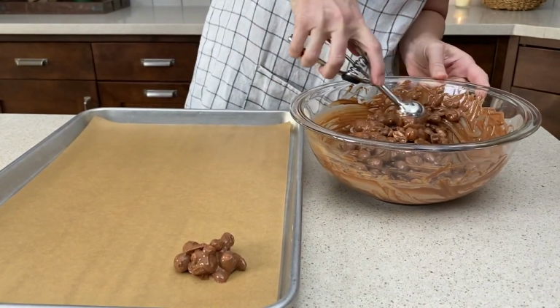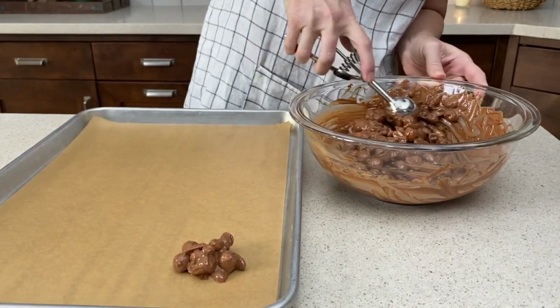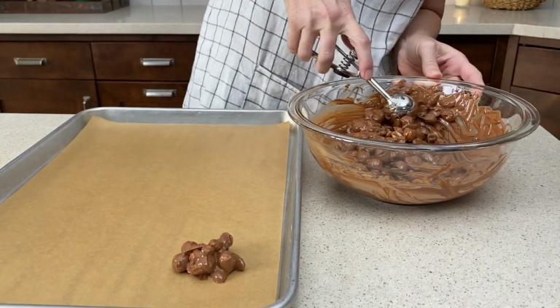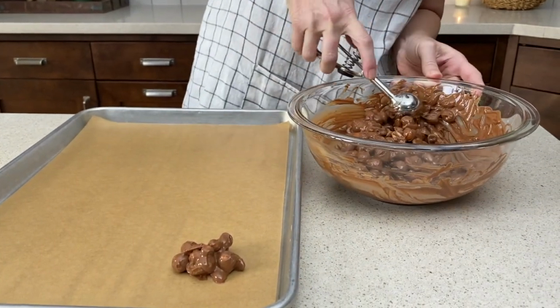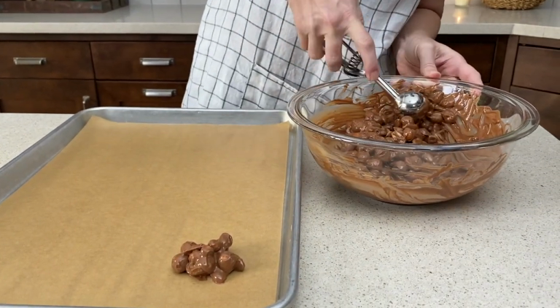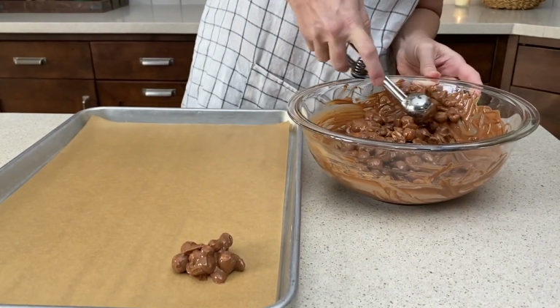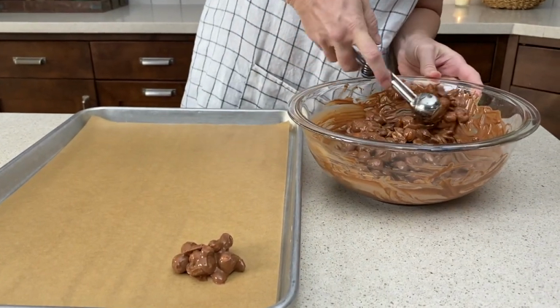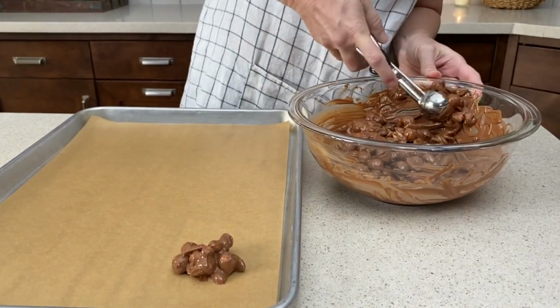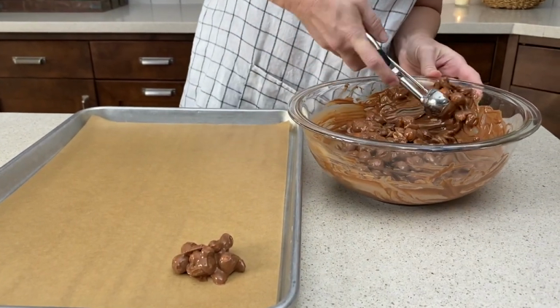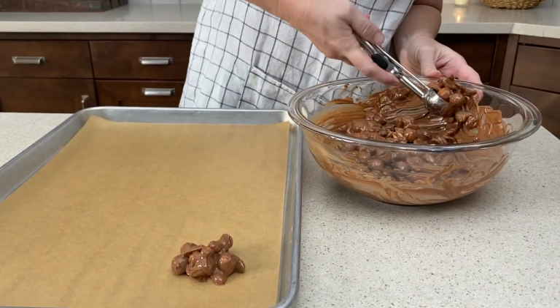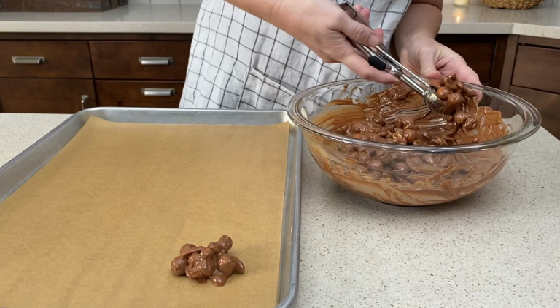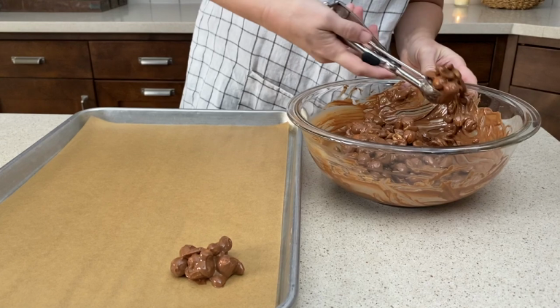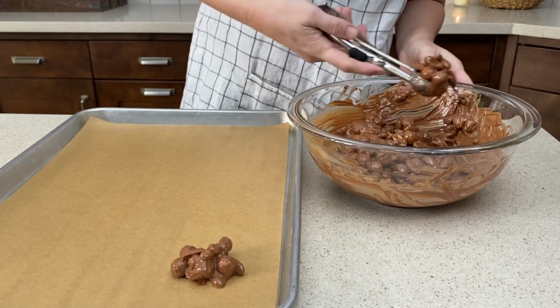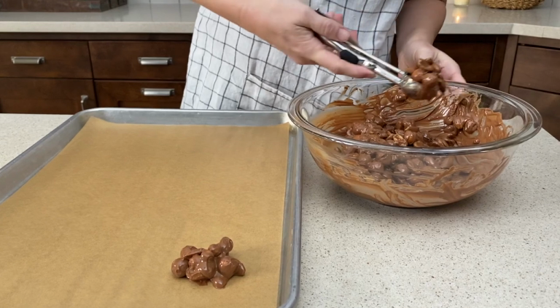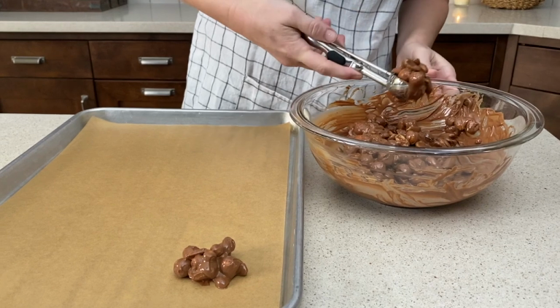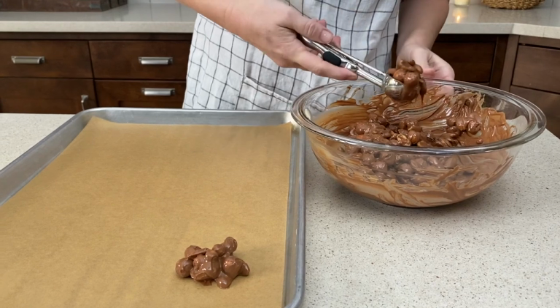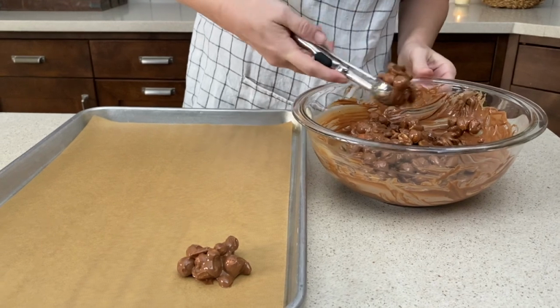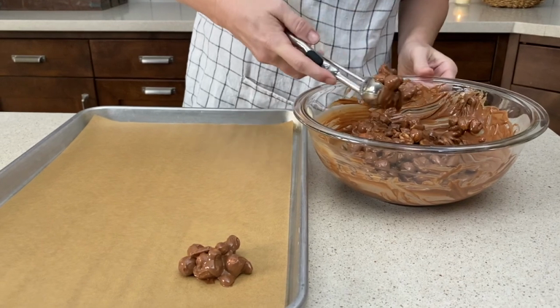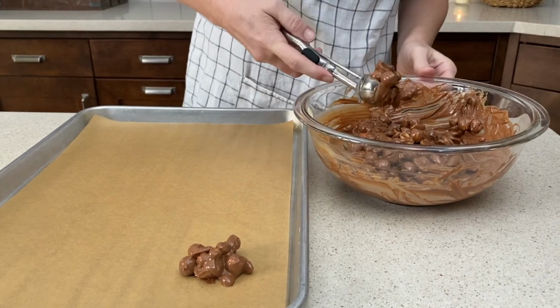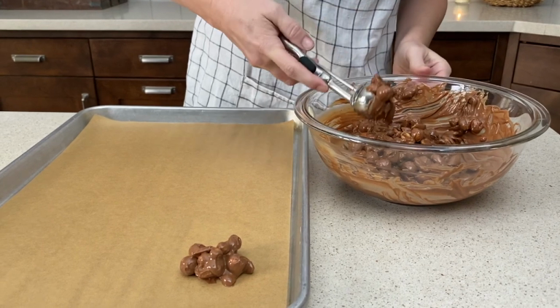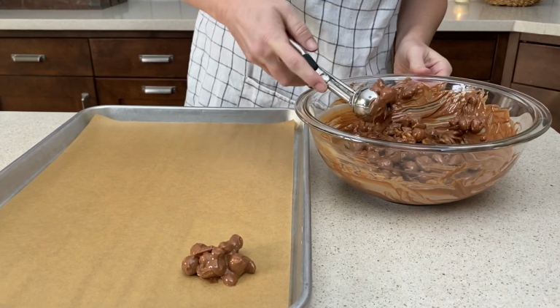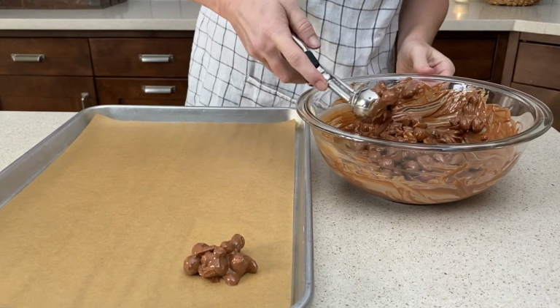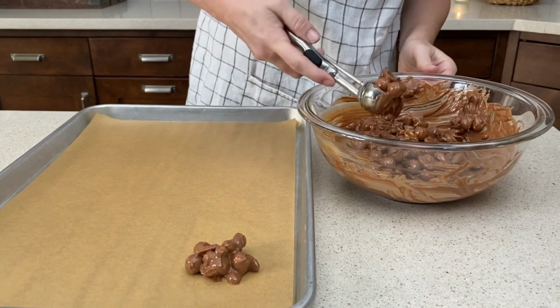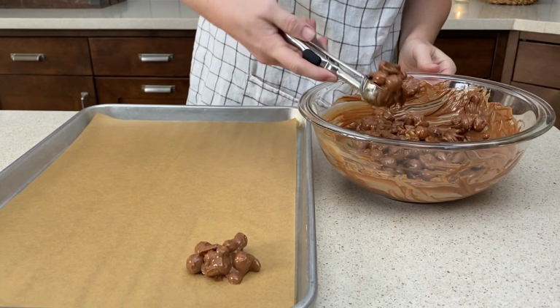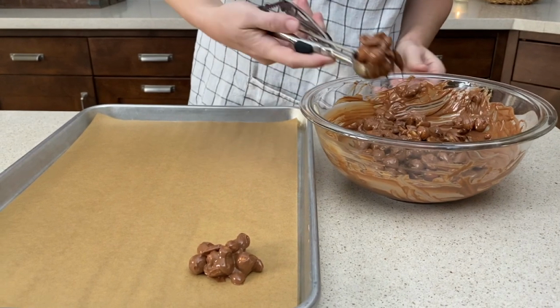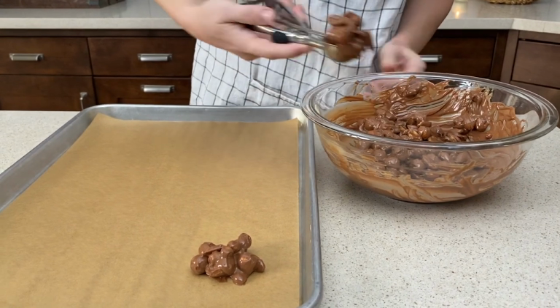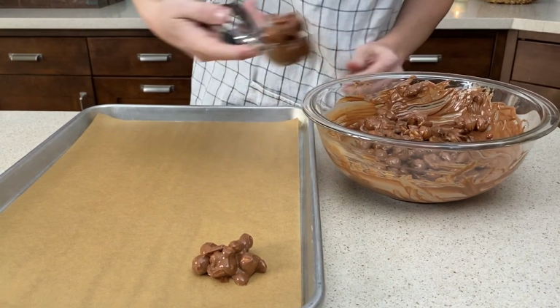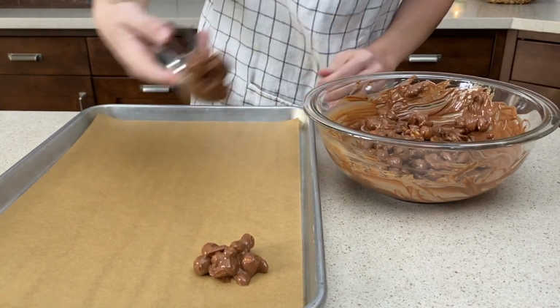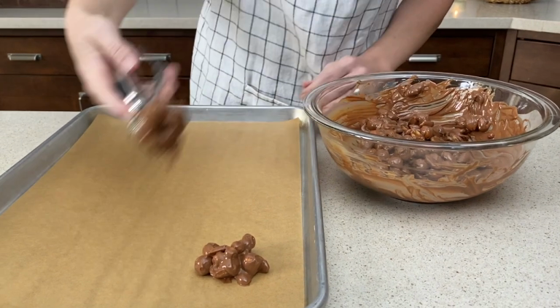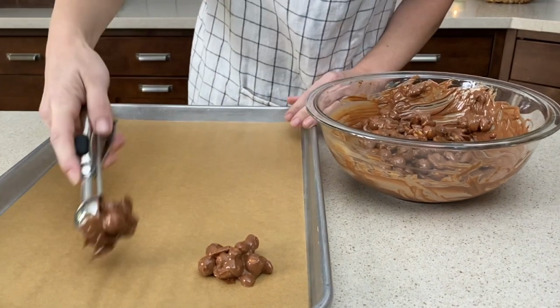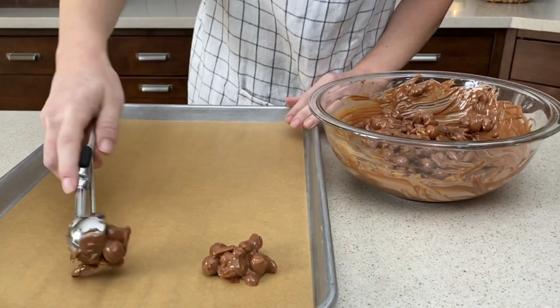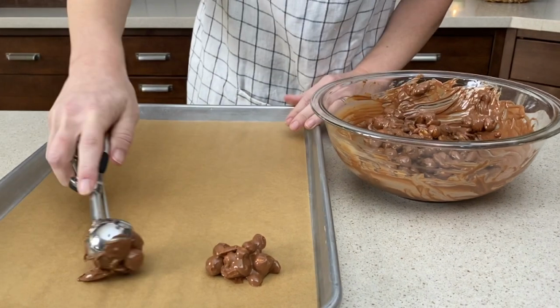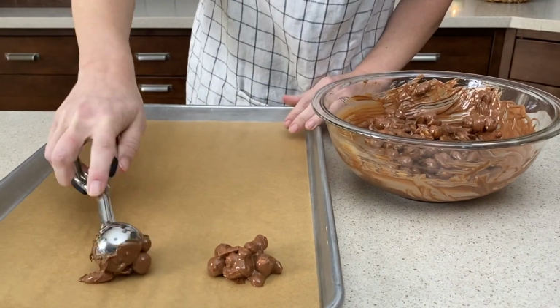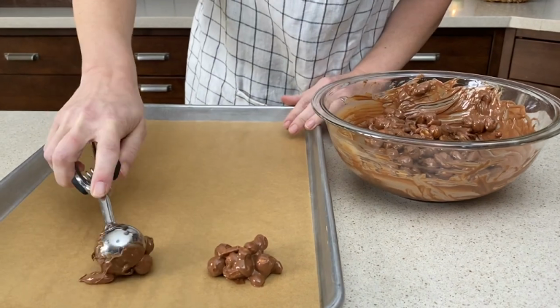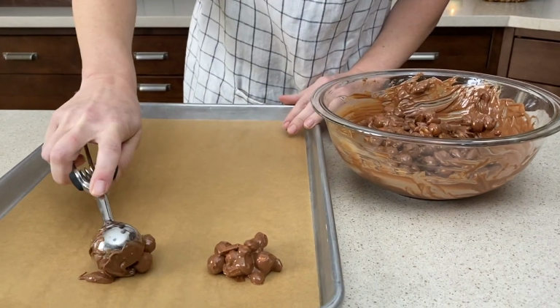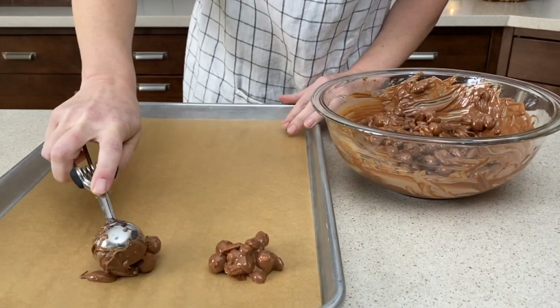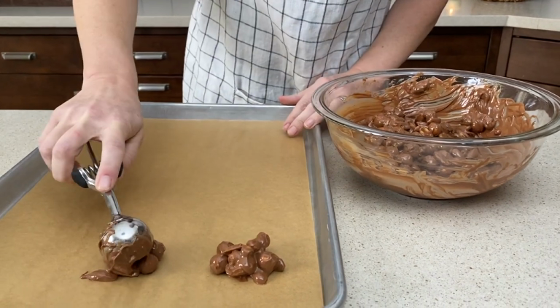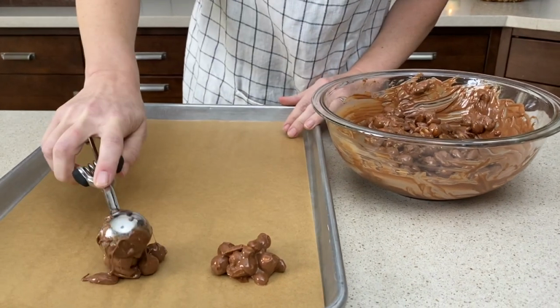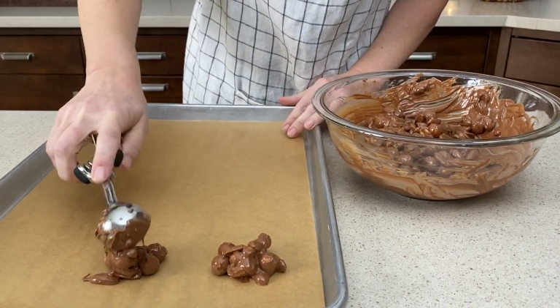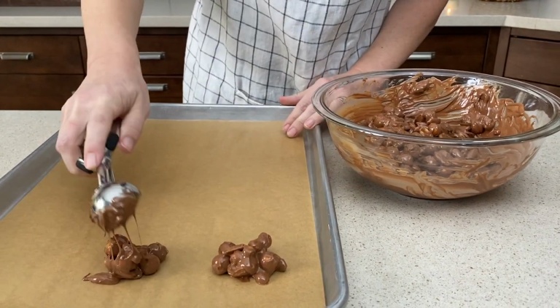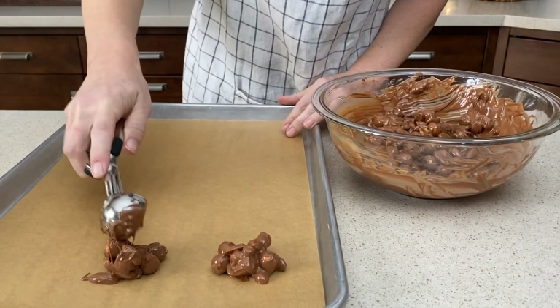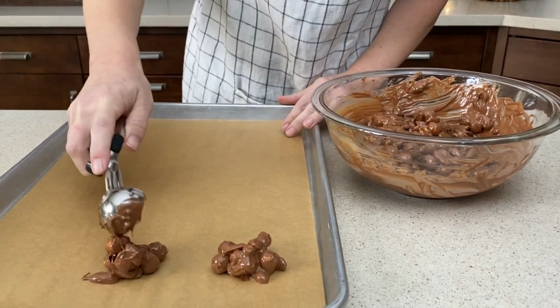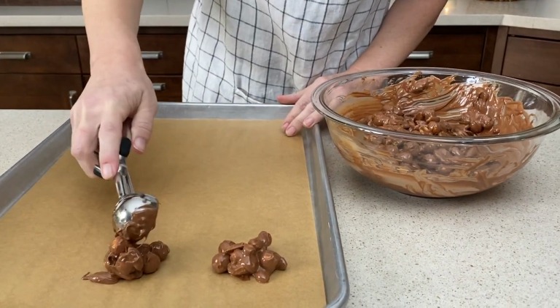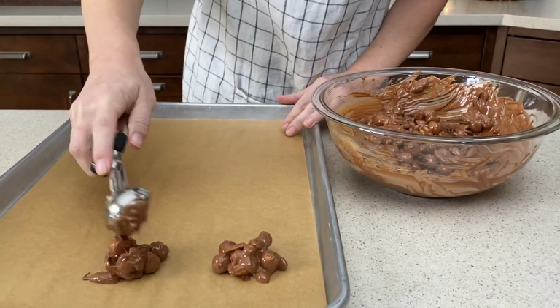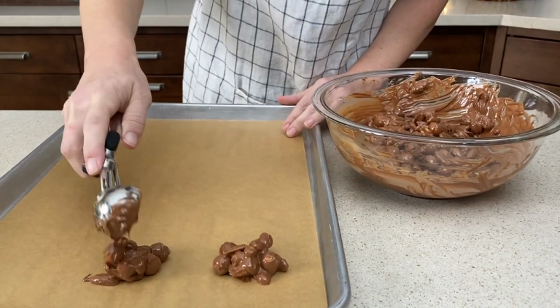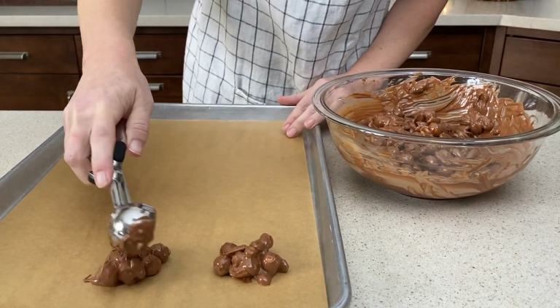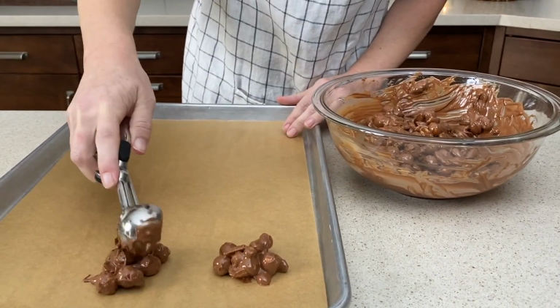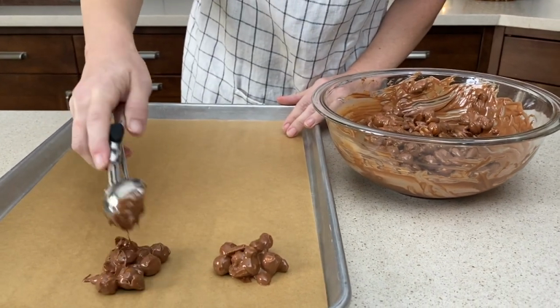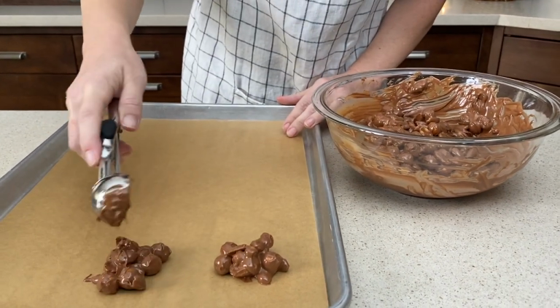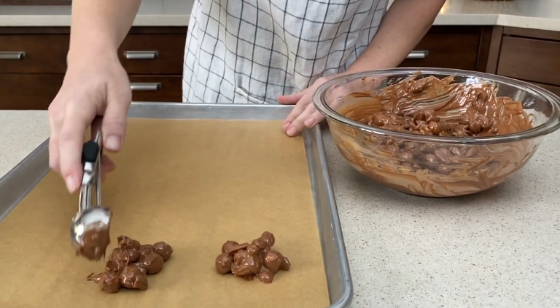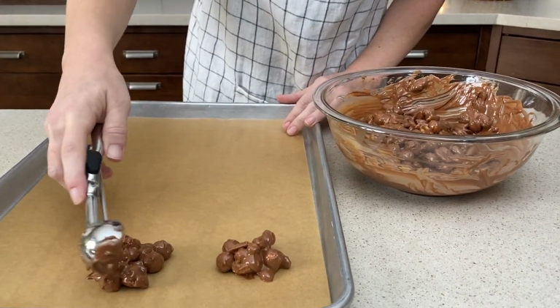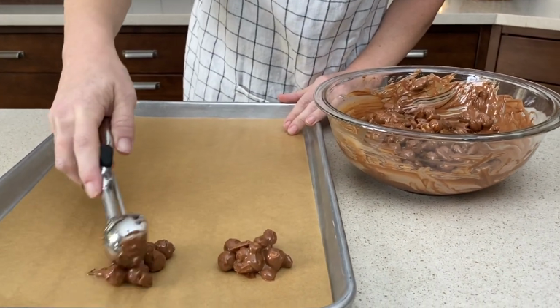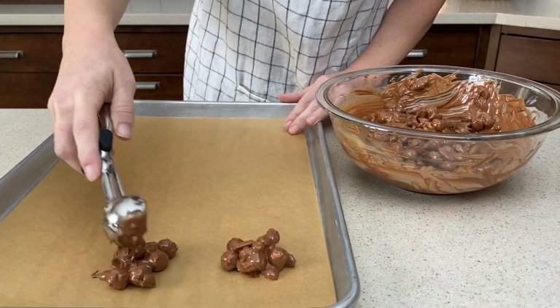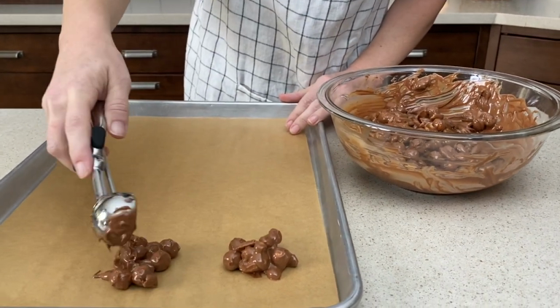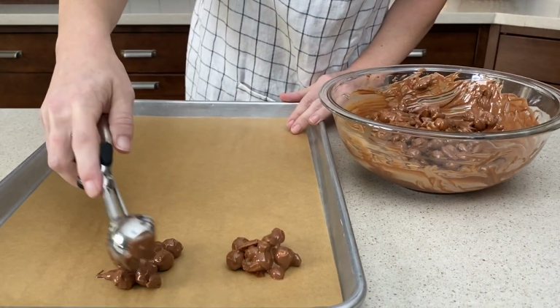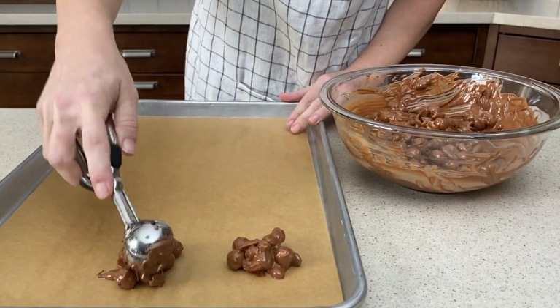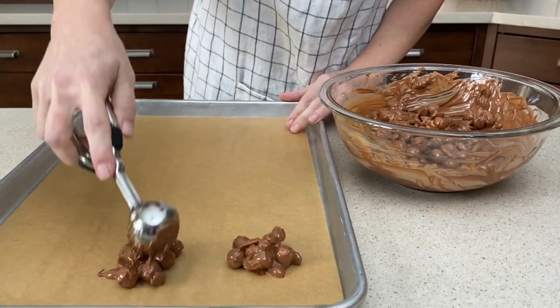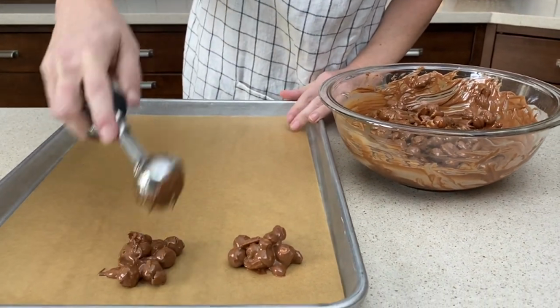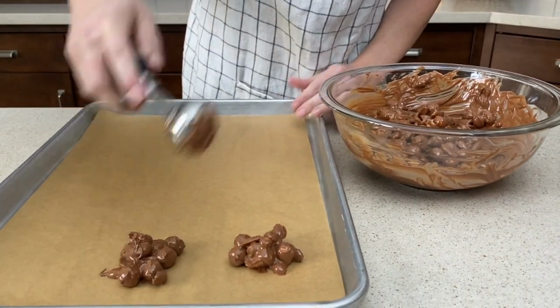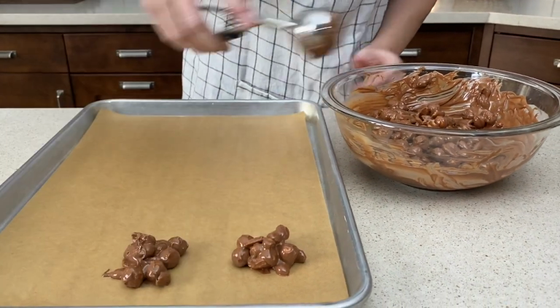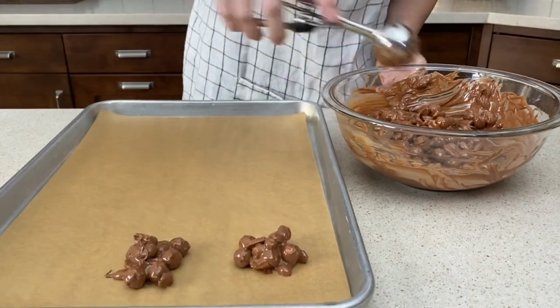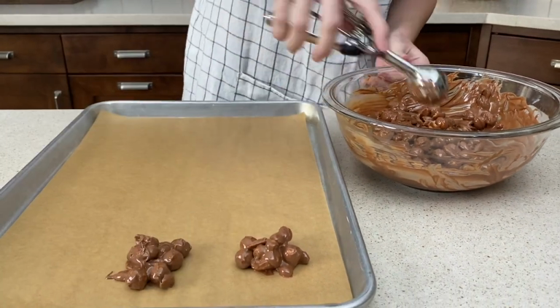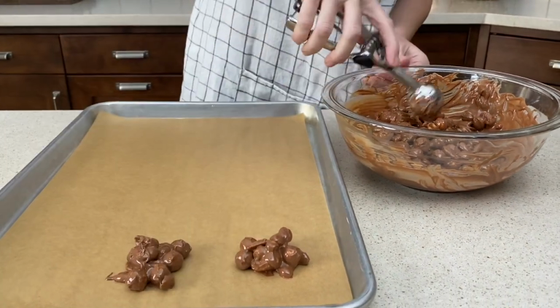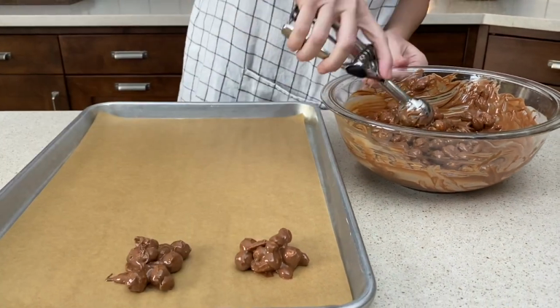Then we're going to use about a 2 tablespoon-size scoop to drop them onto a parchment-lined baking sheet.